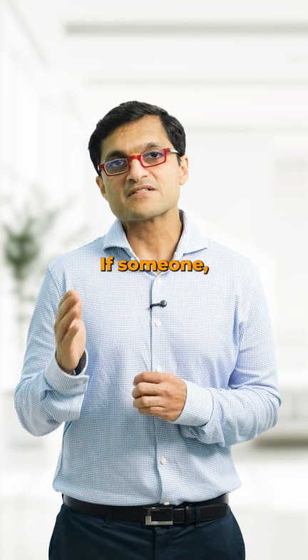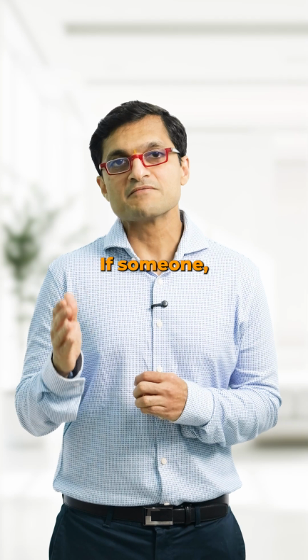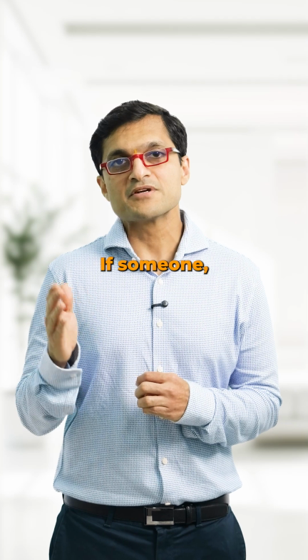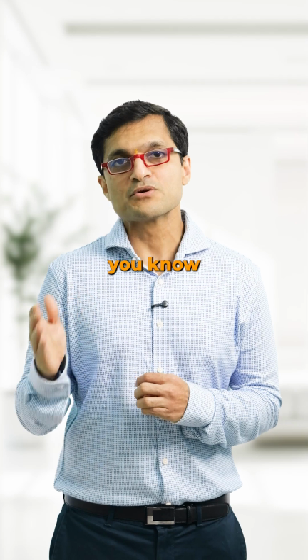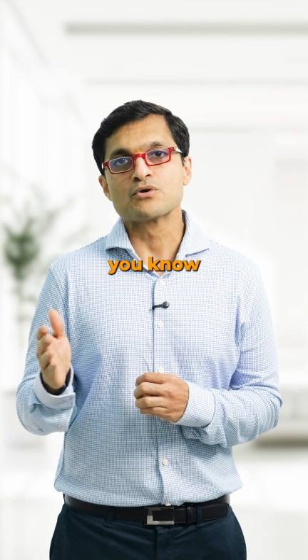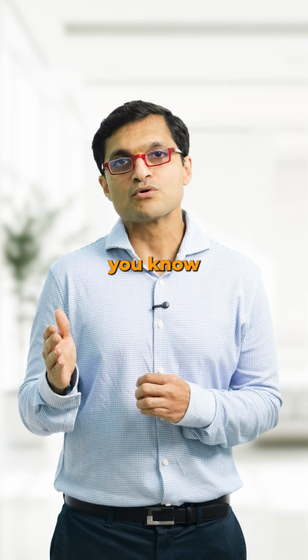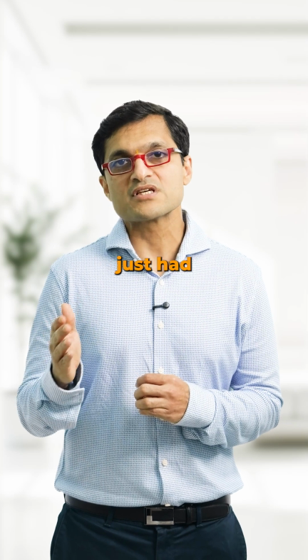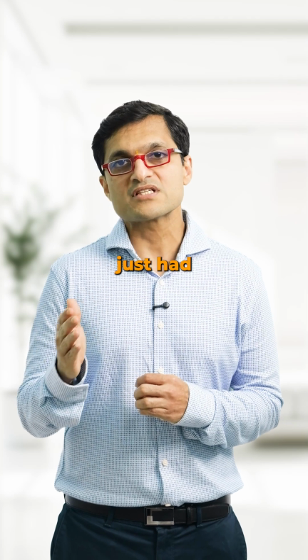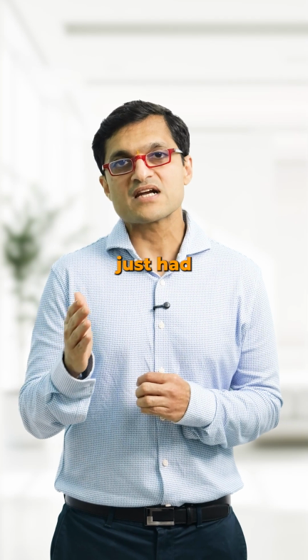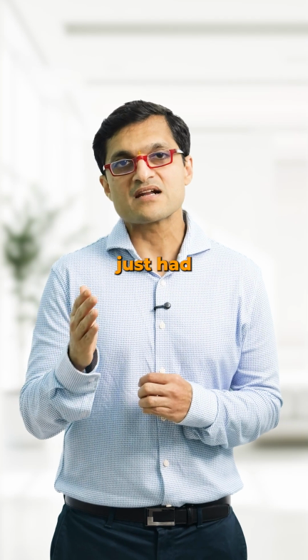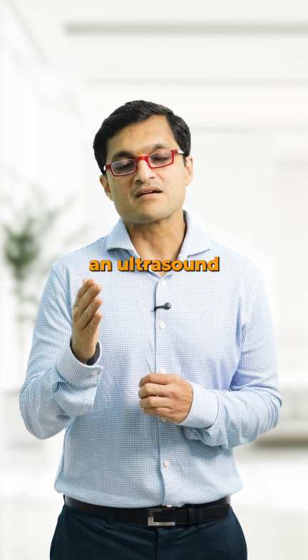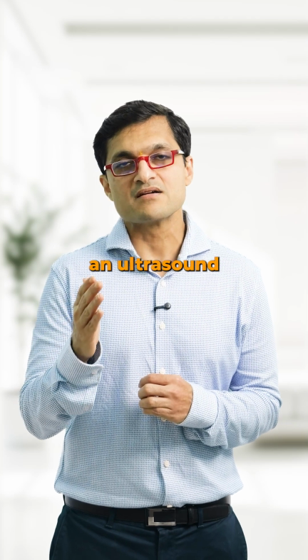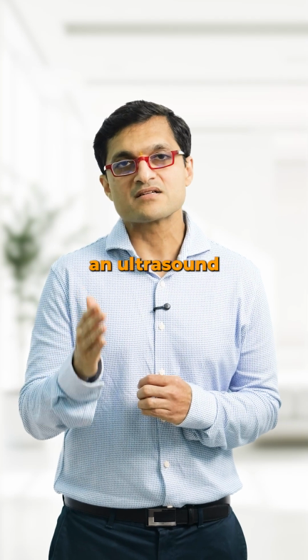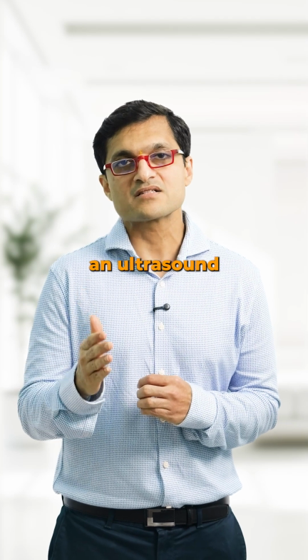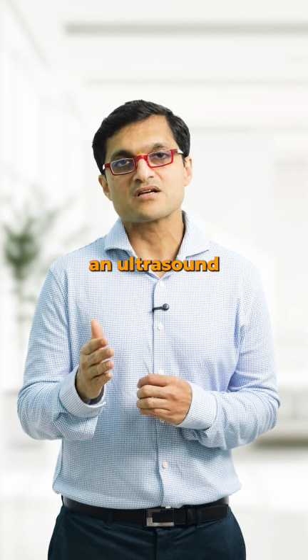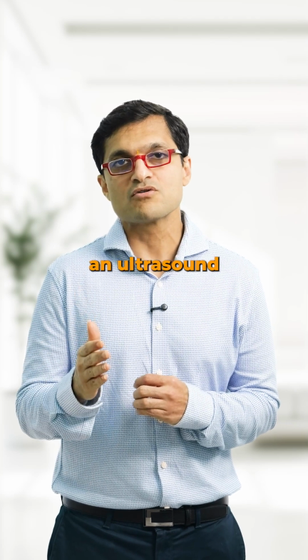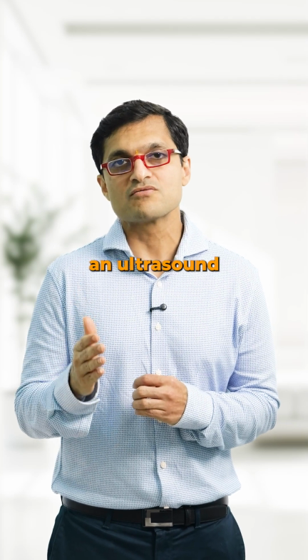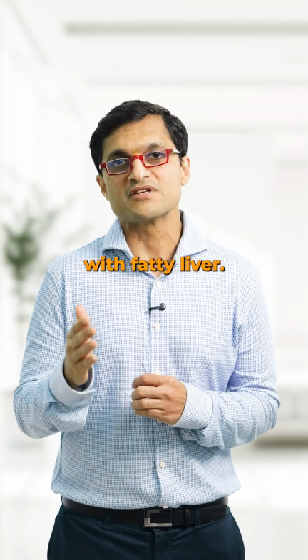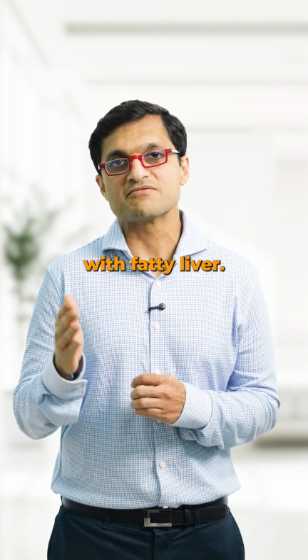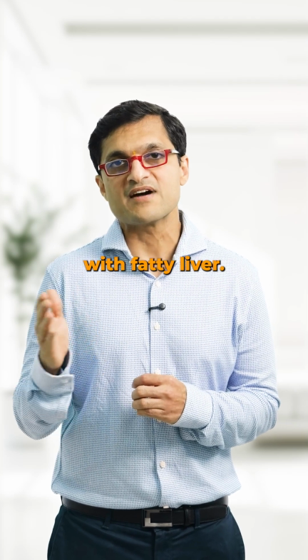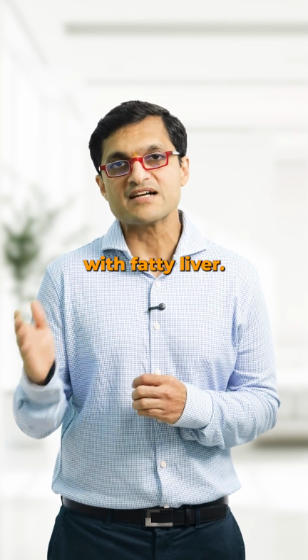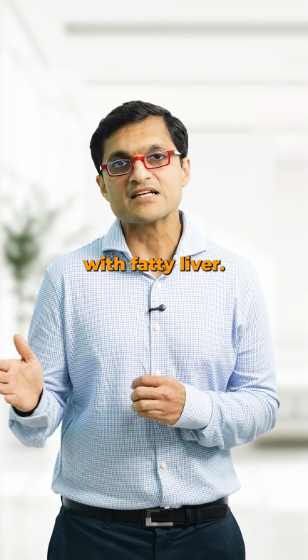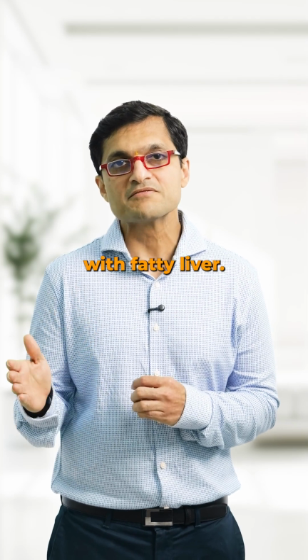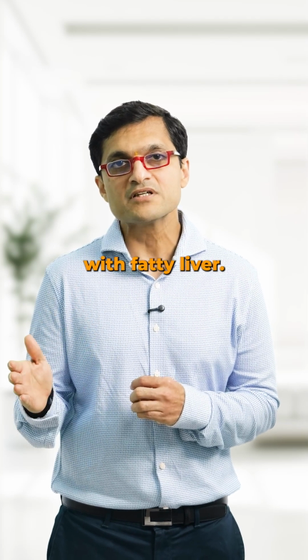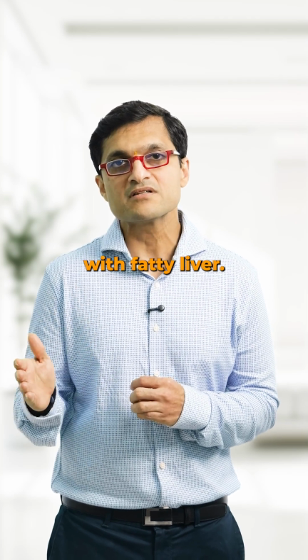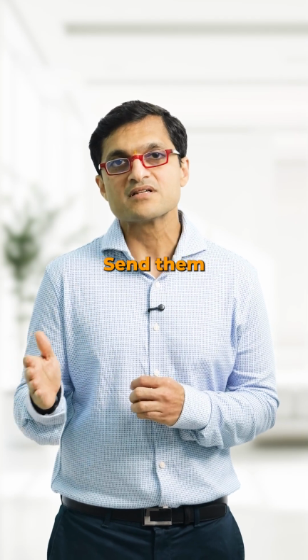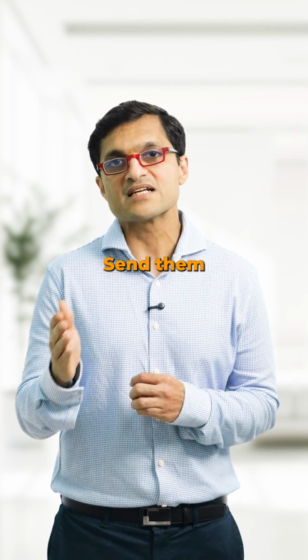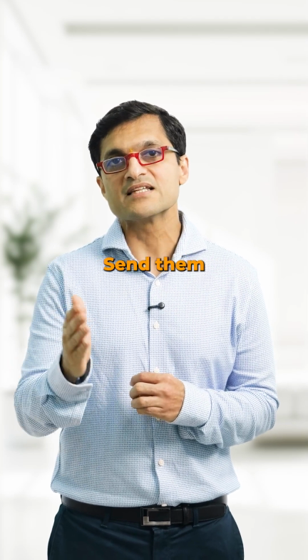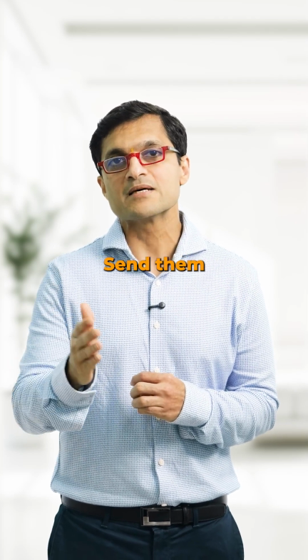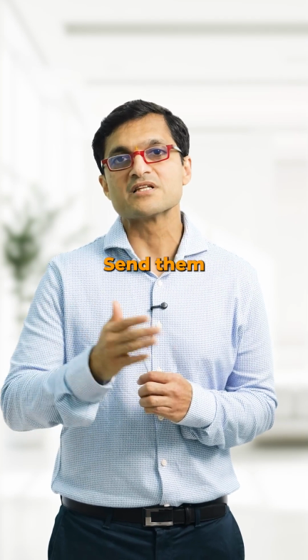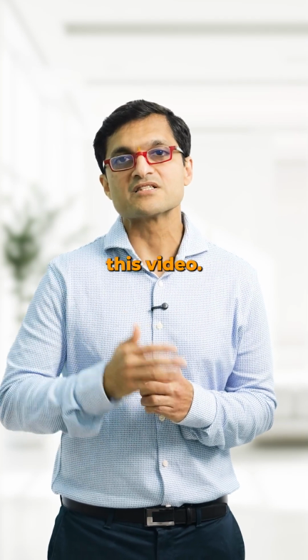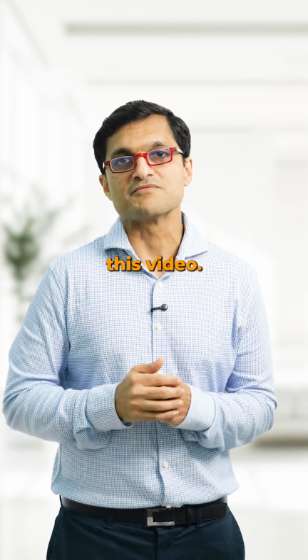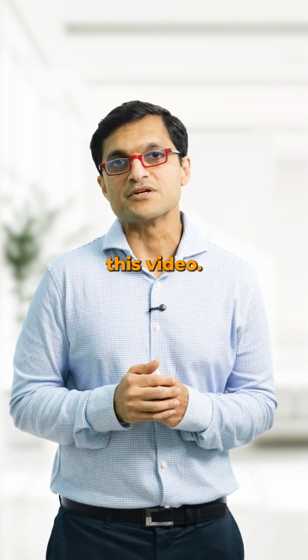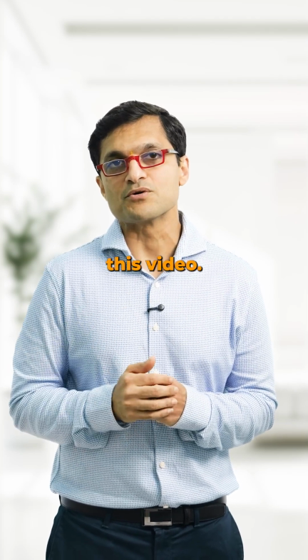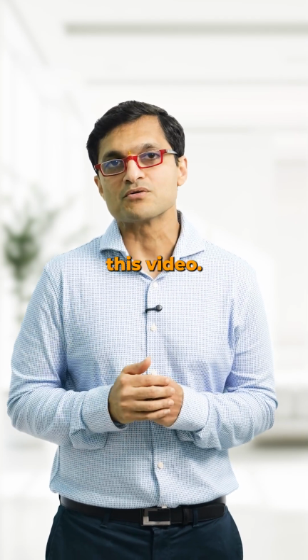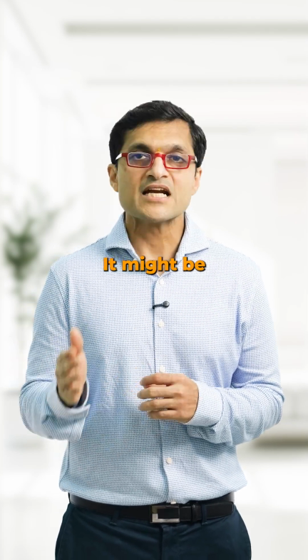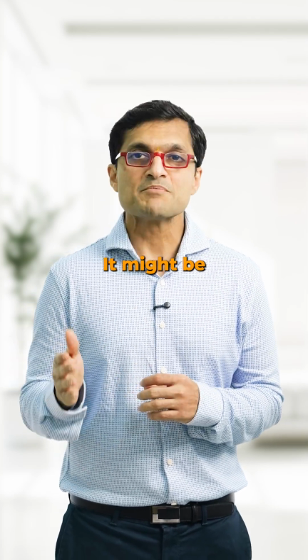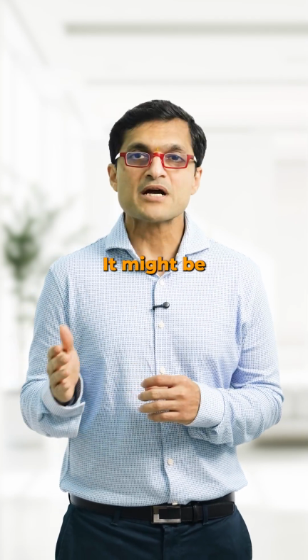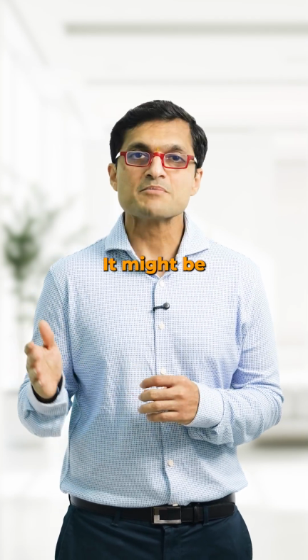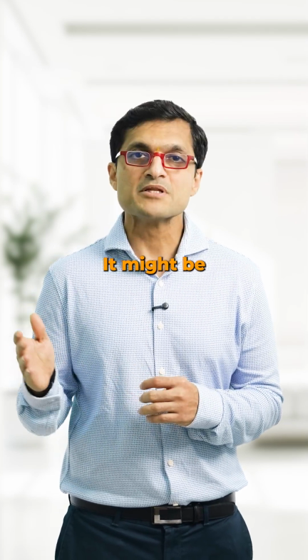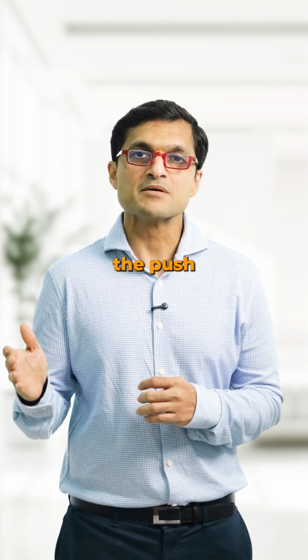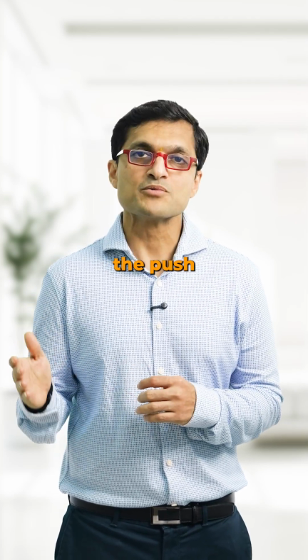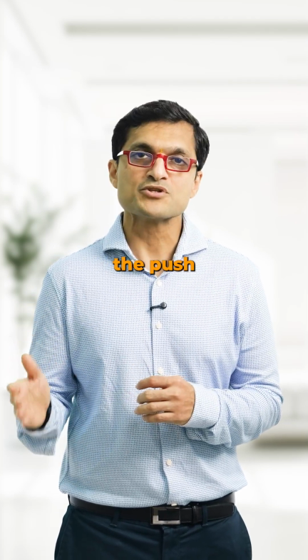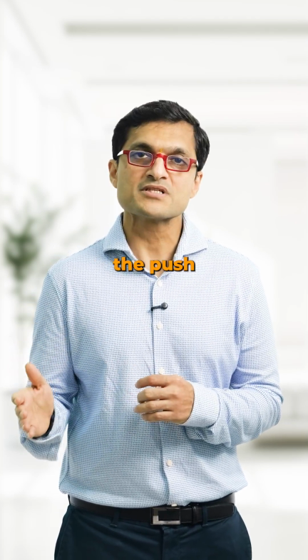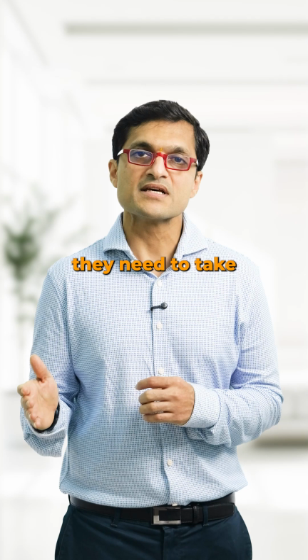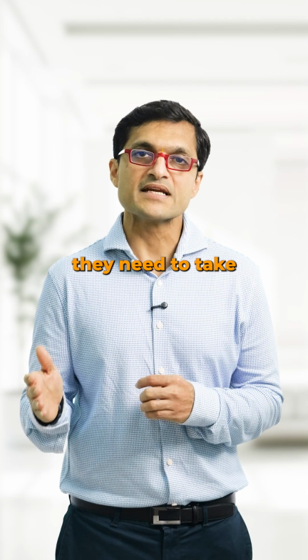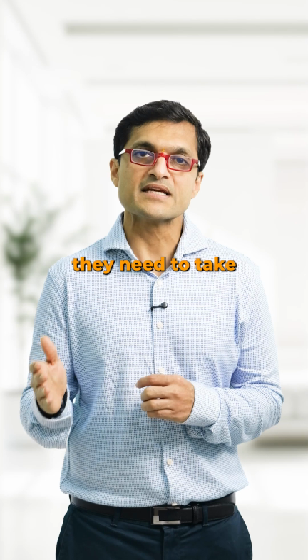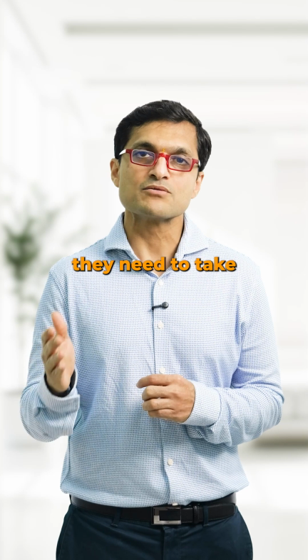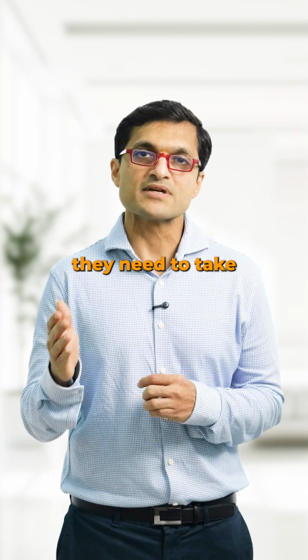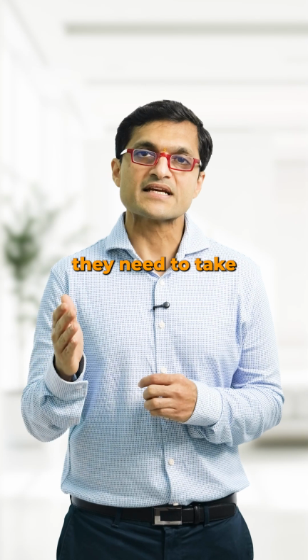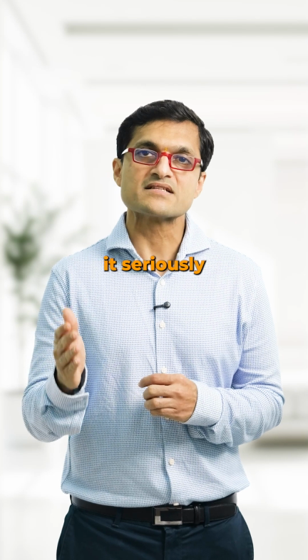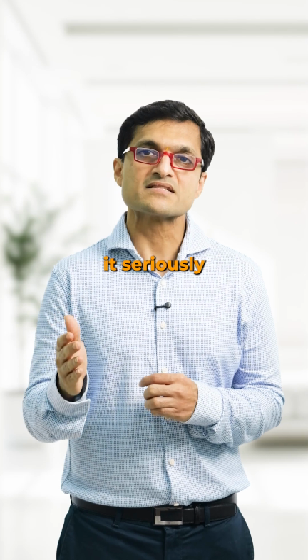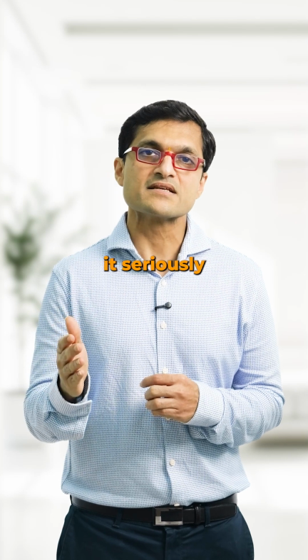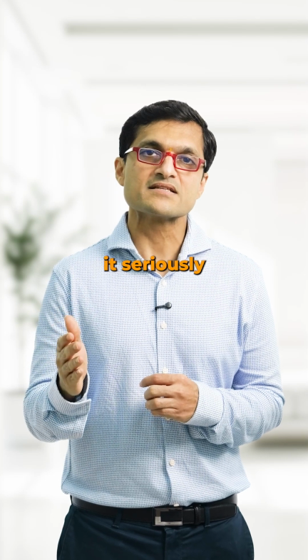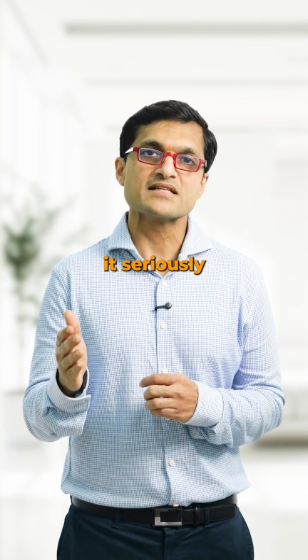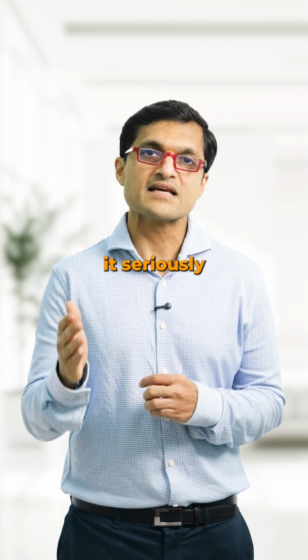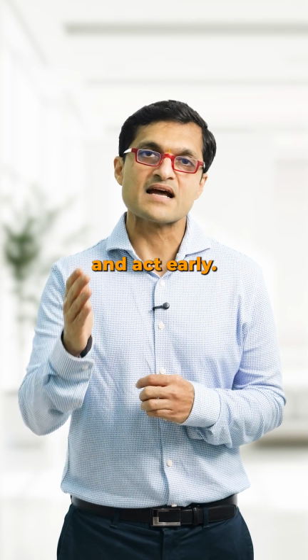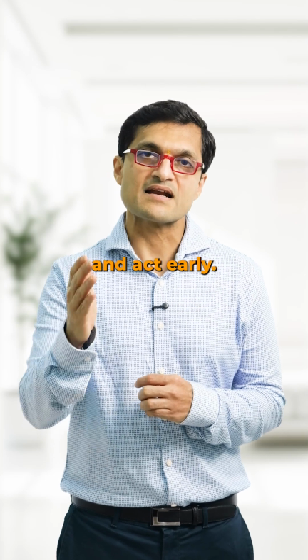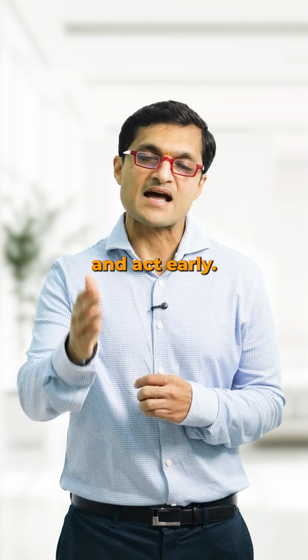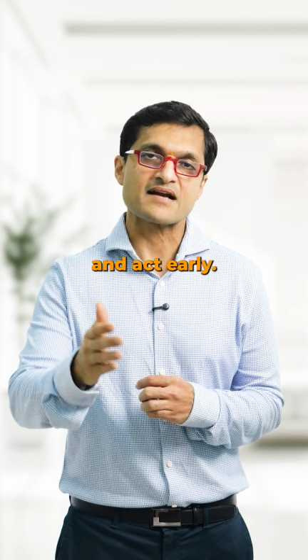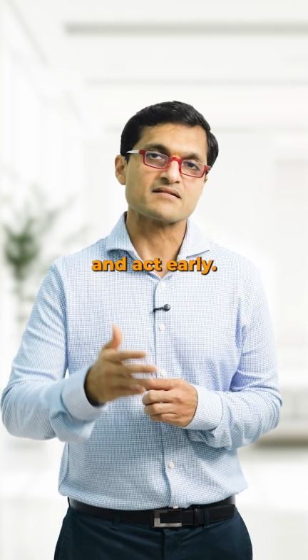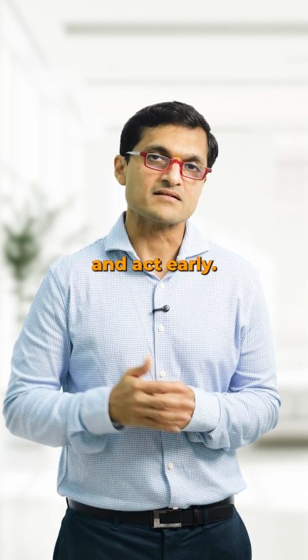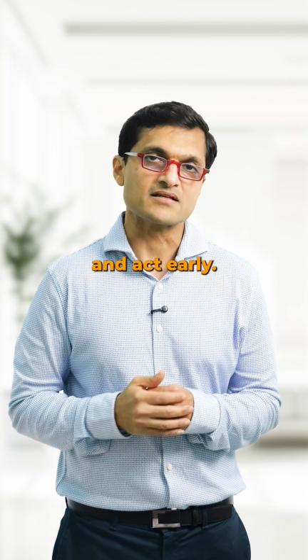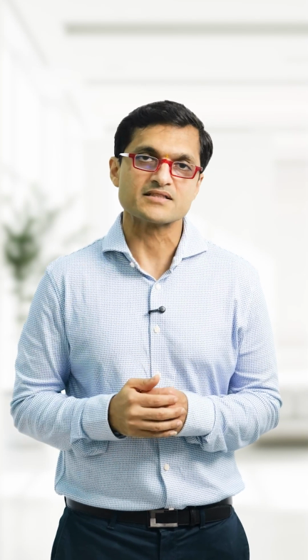If someone you know just had an ultrasound showing fatty liver, send them this video. It might be the push they need to take it seriously and act early.